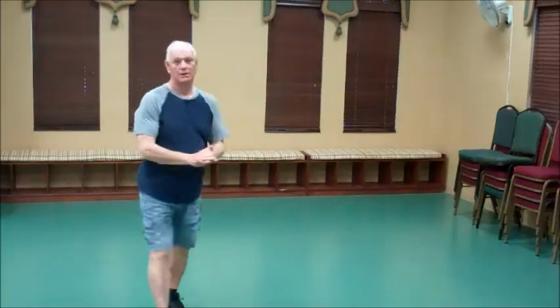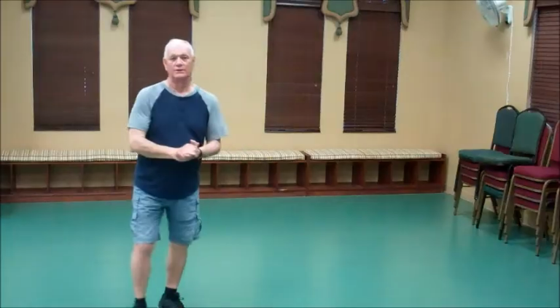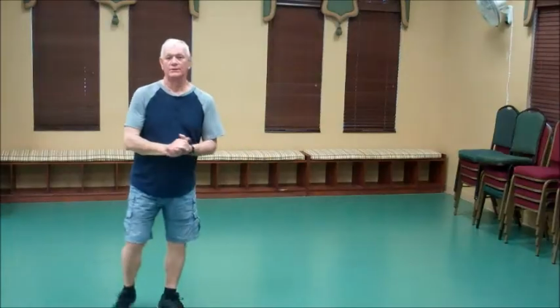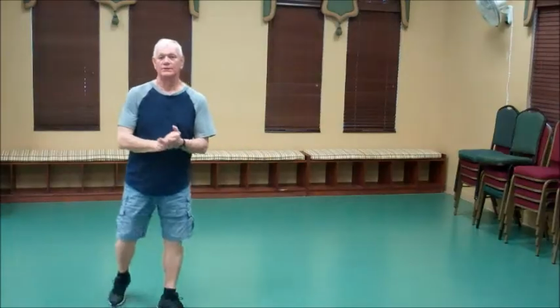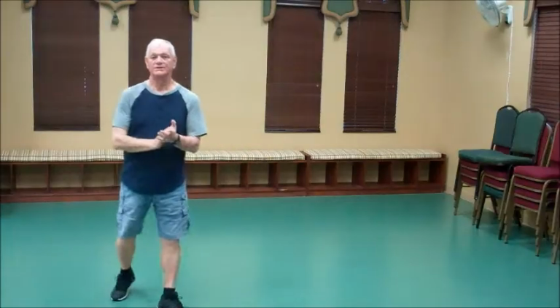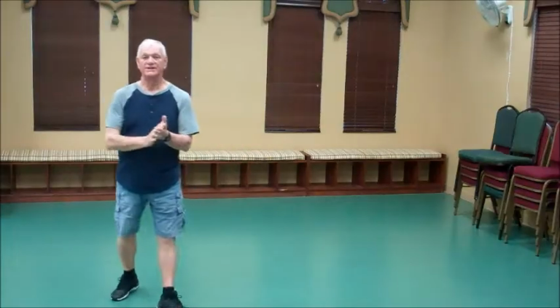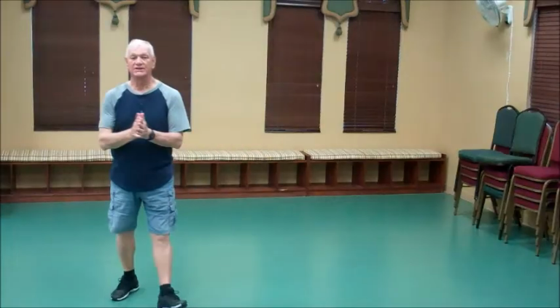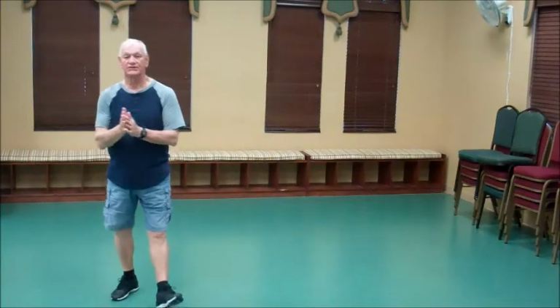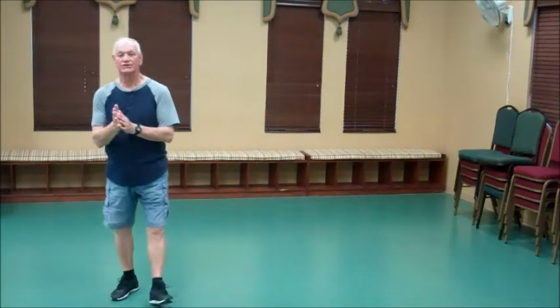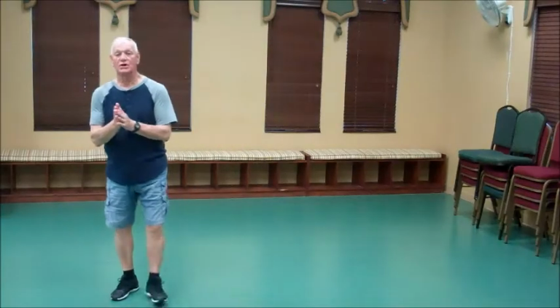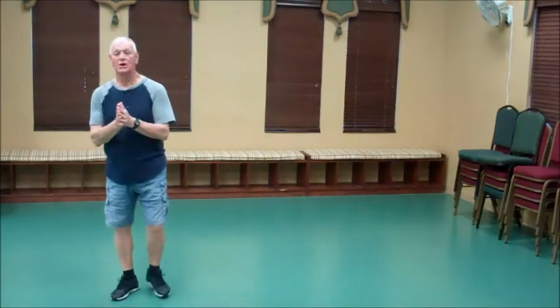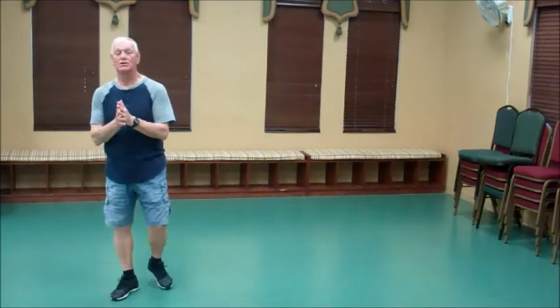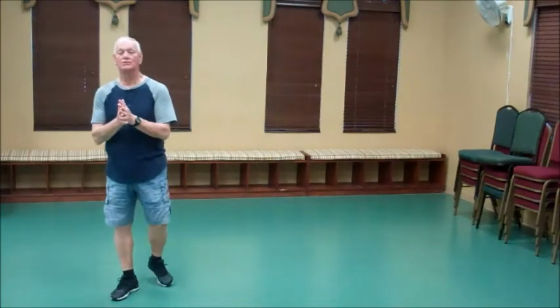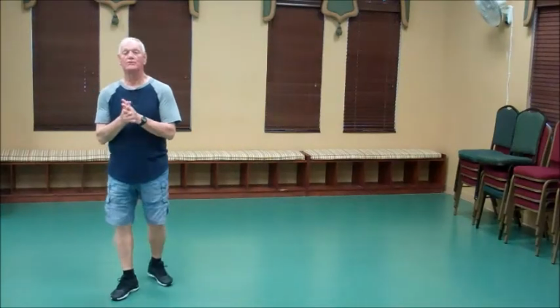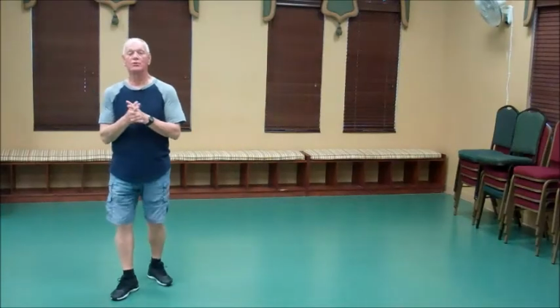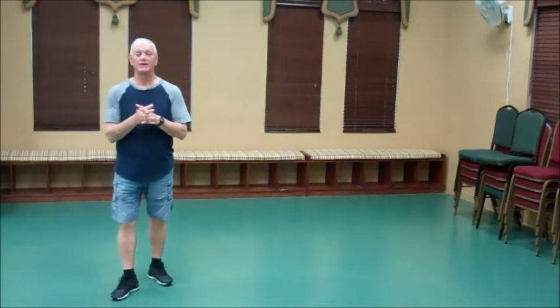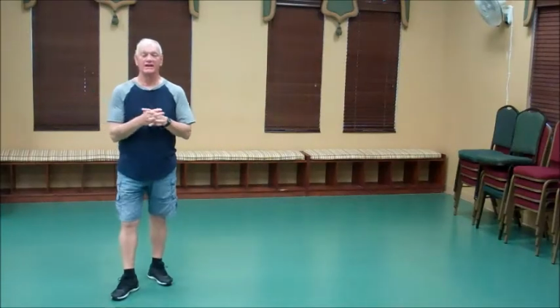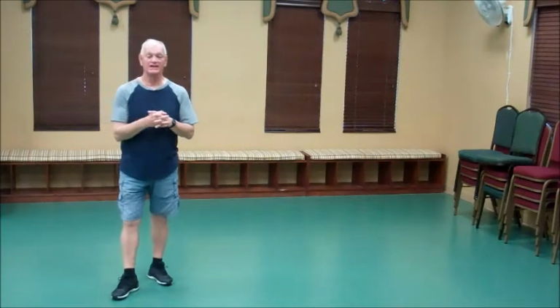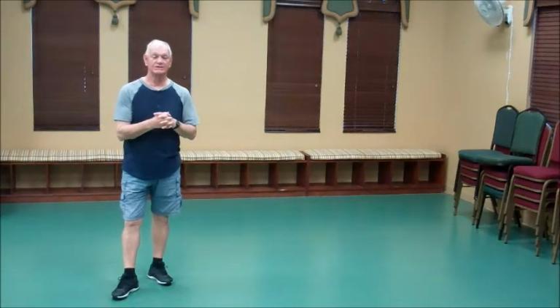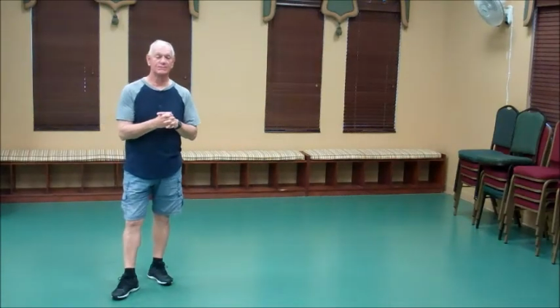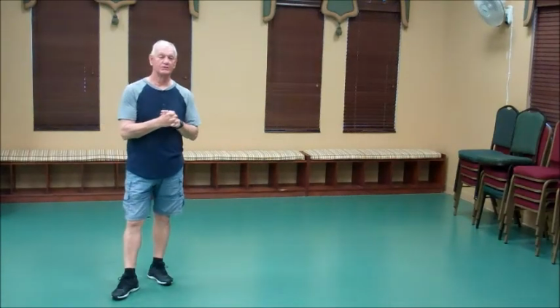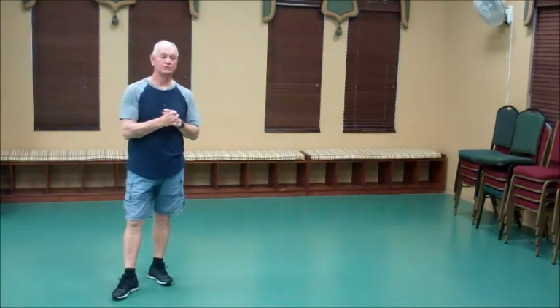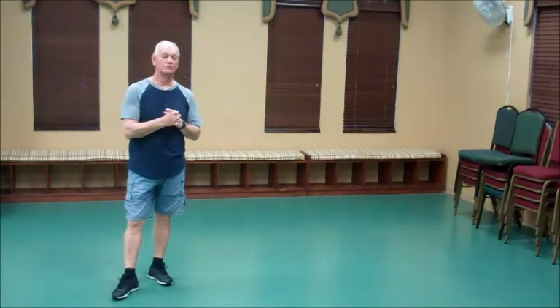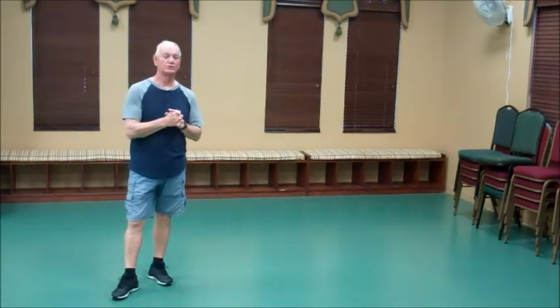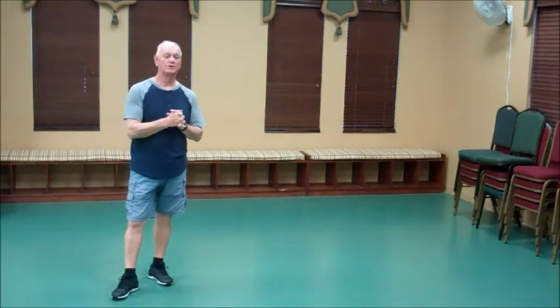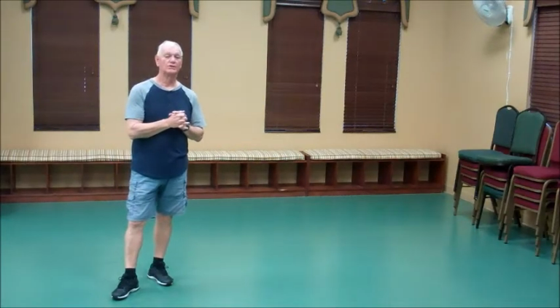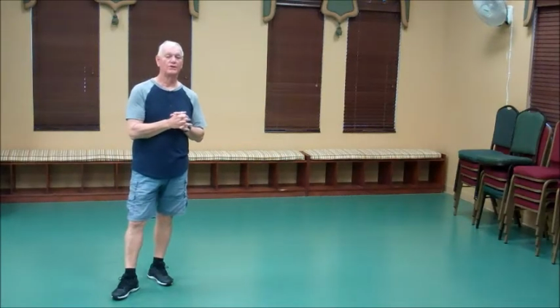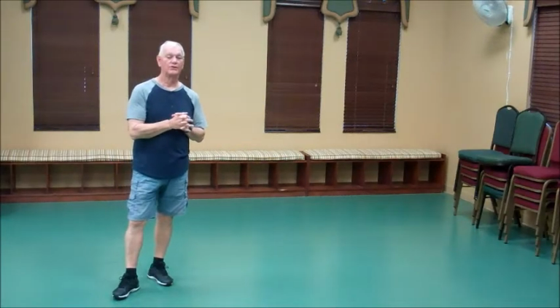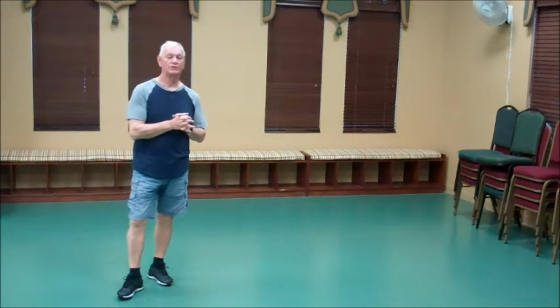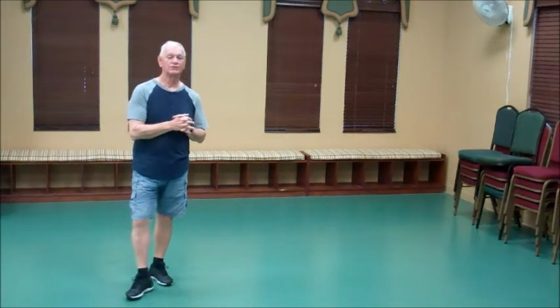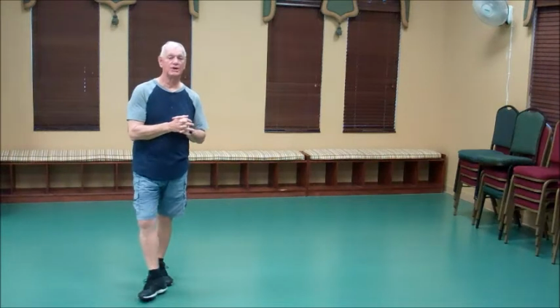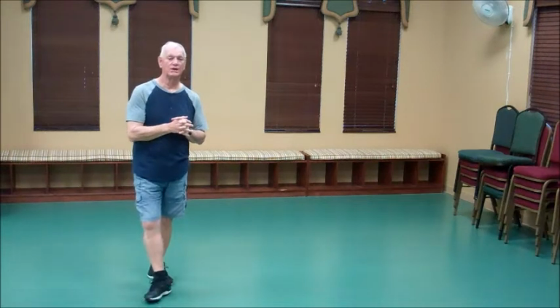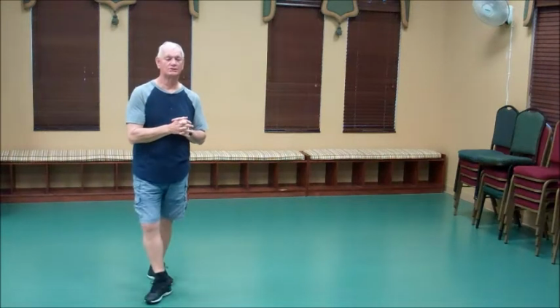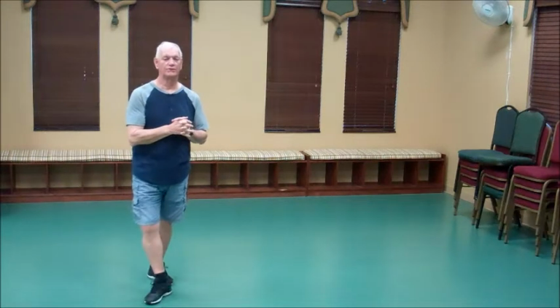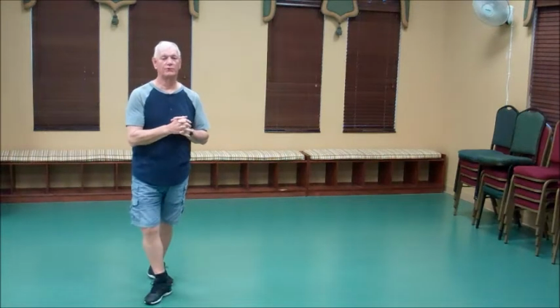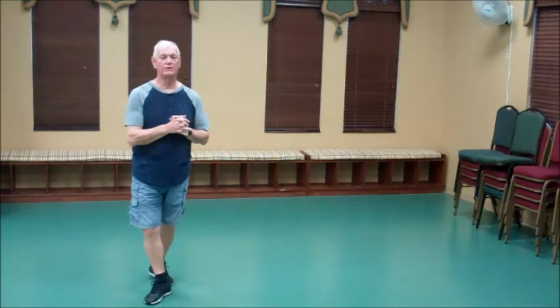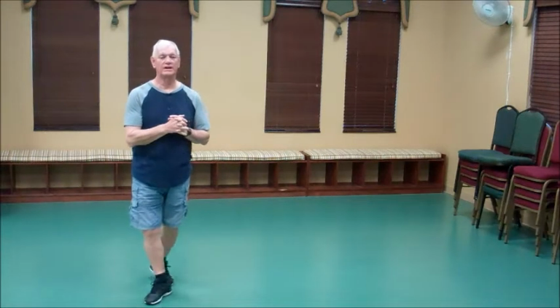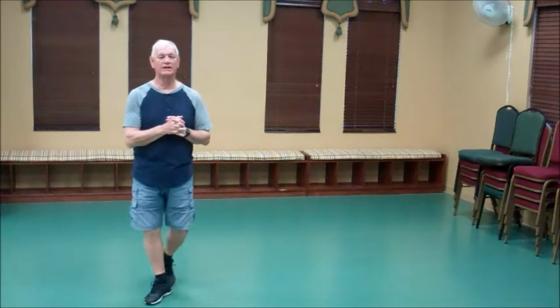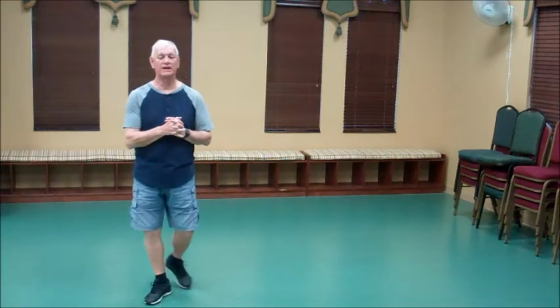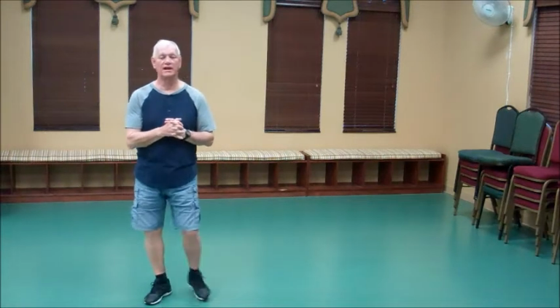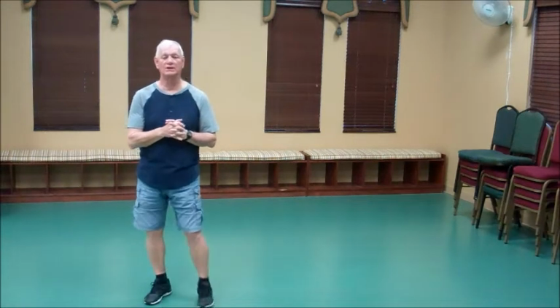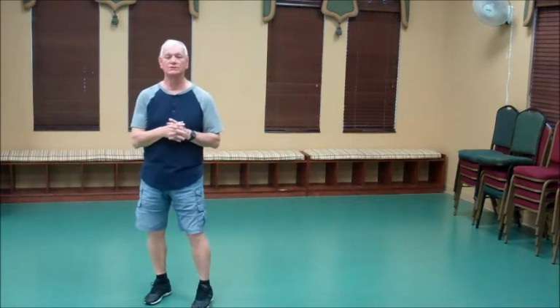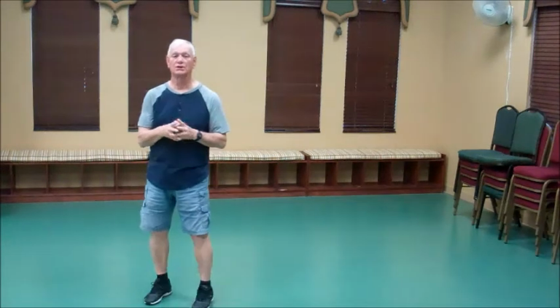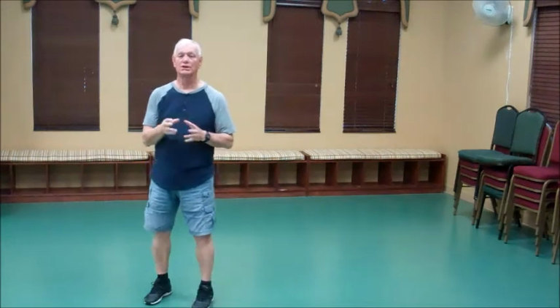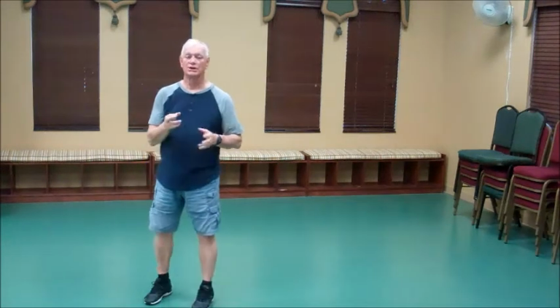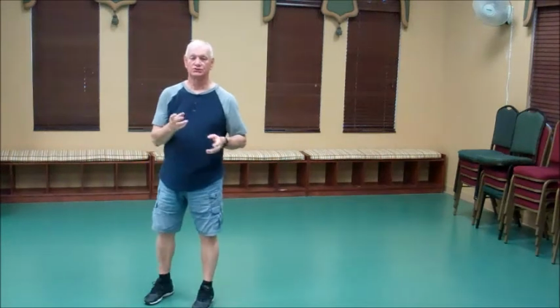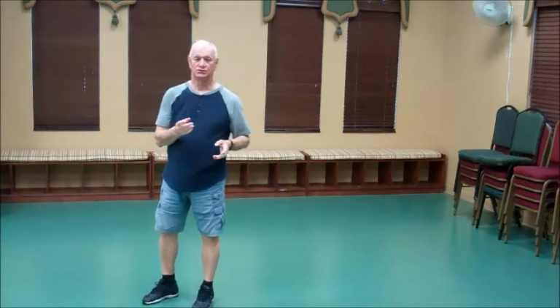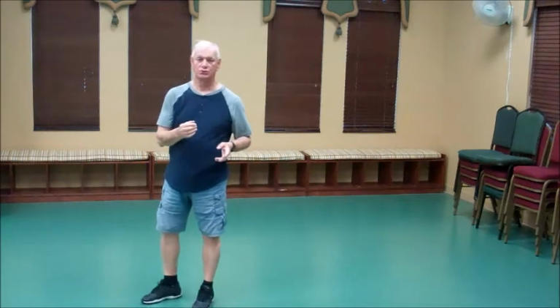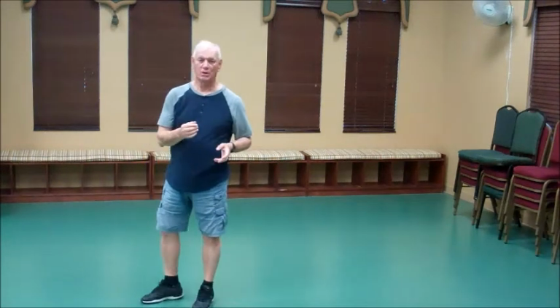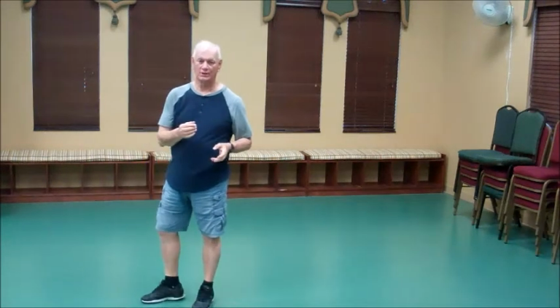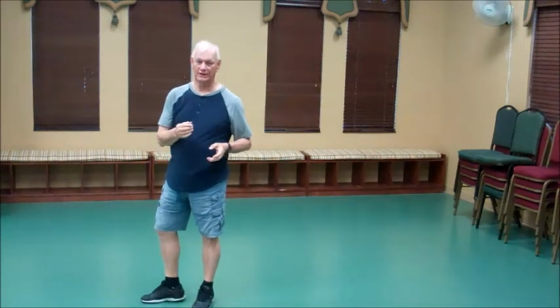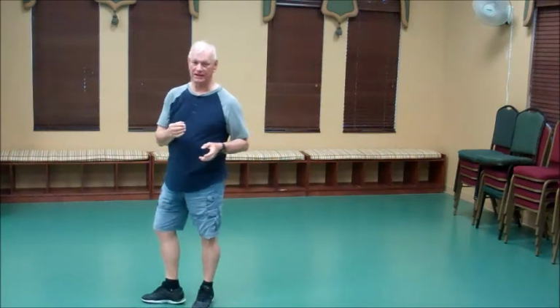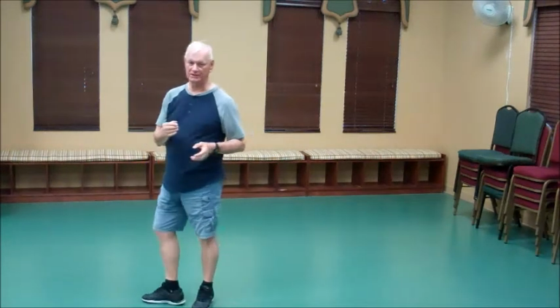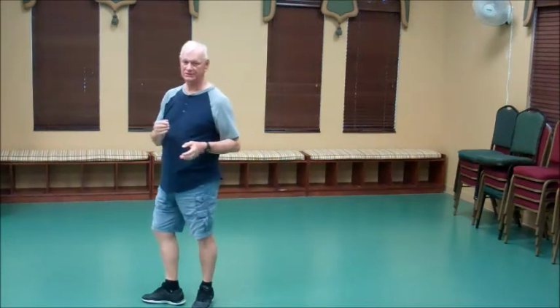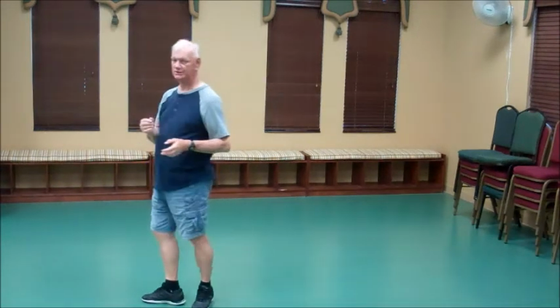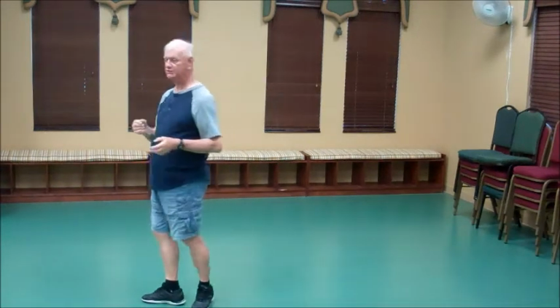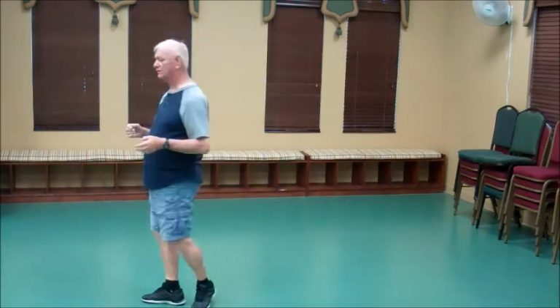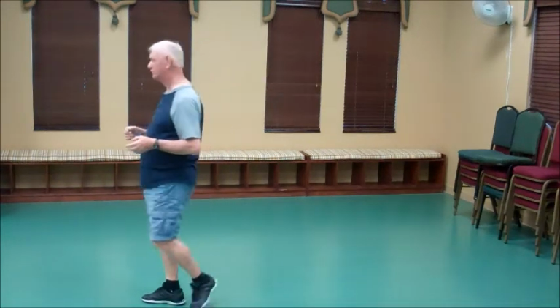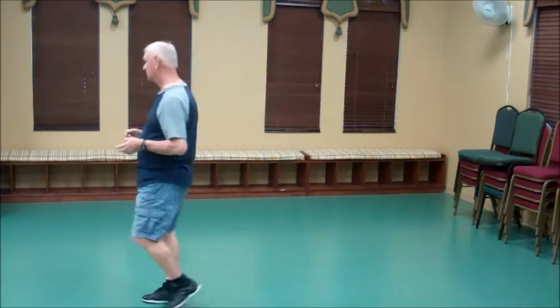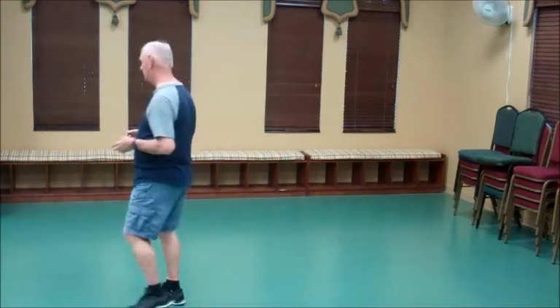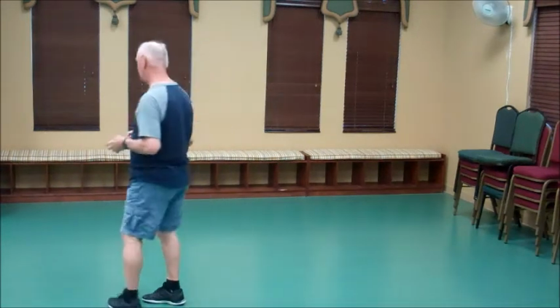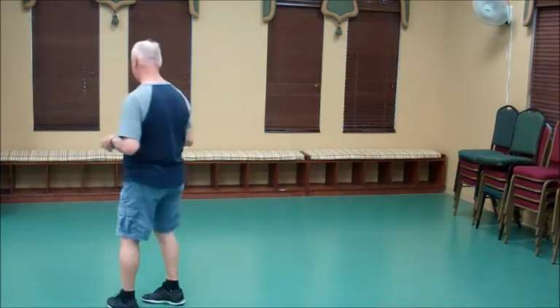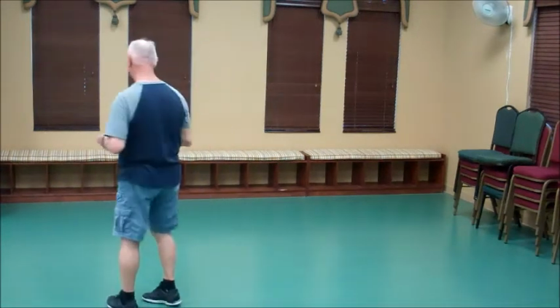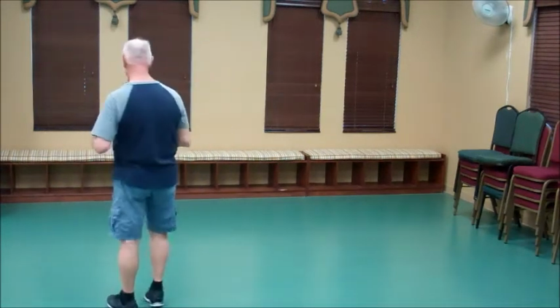This dance is called 48 Special. It's a 48 count two-wall dance. It starts with the right foot.